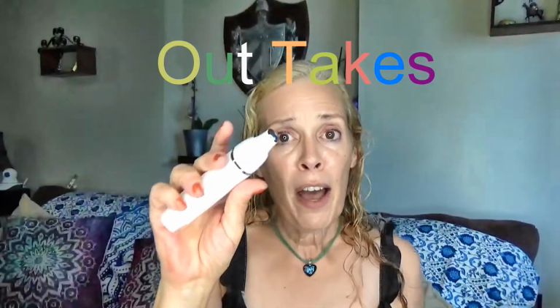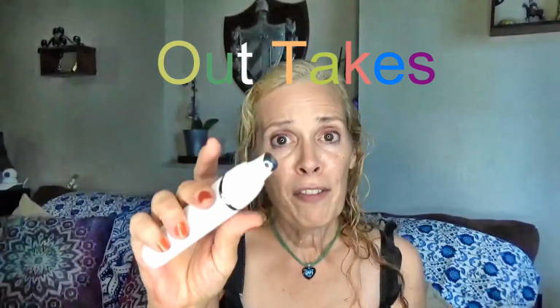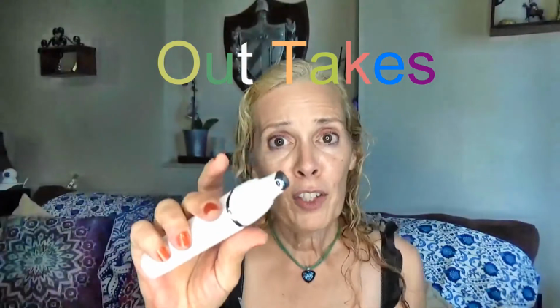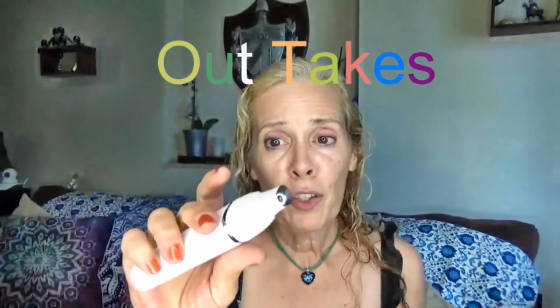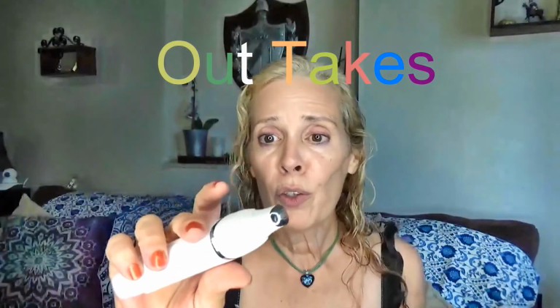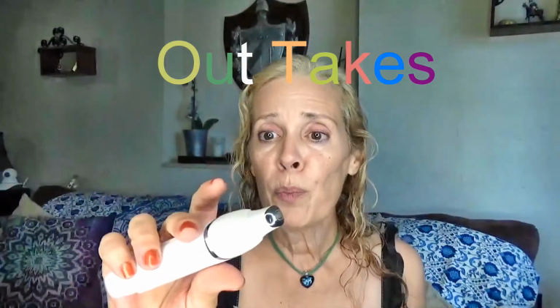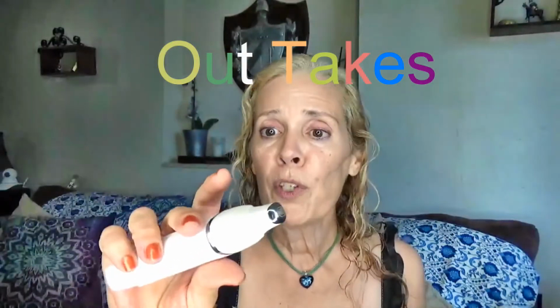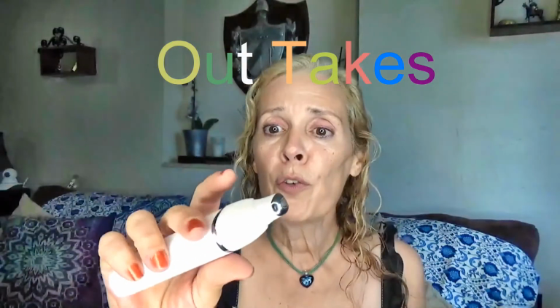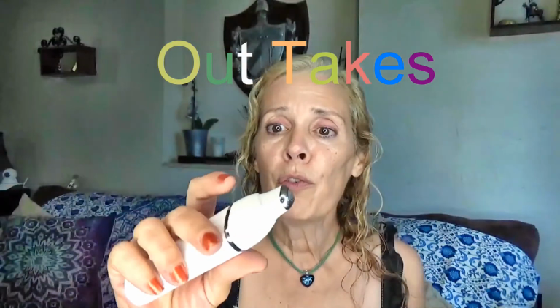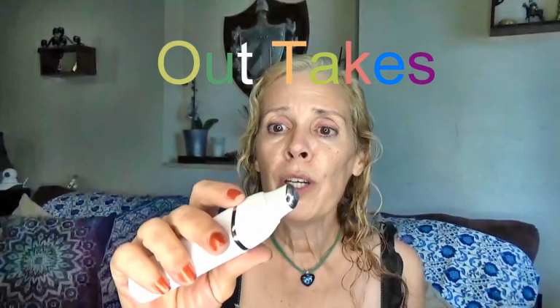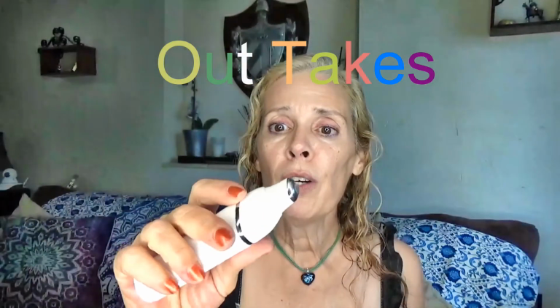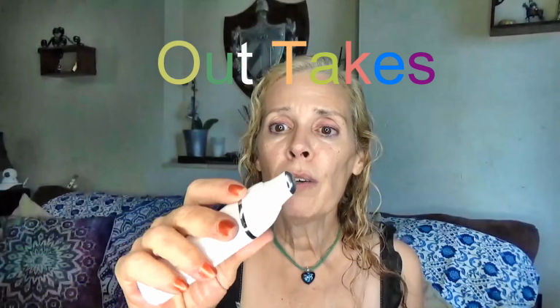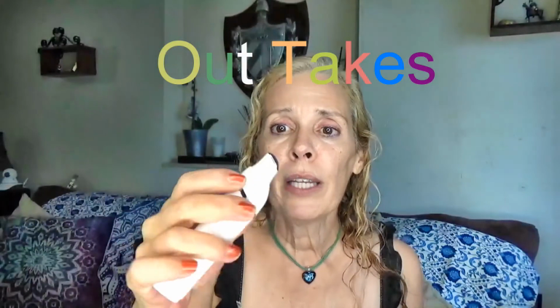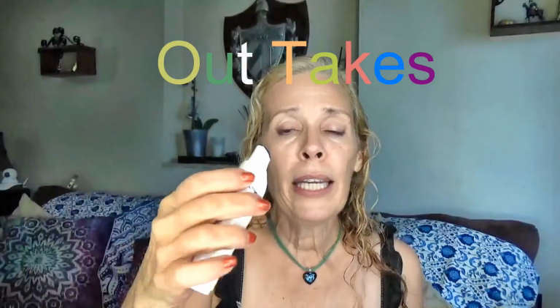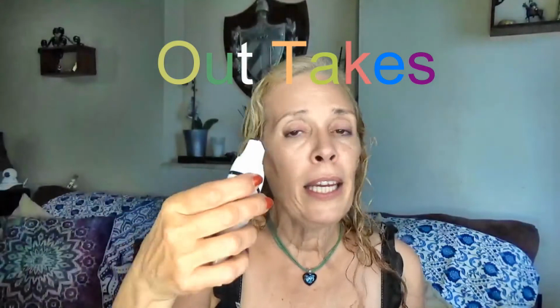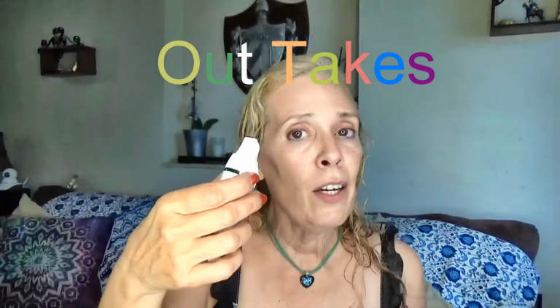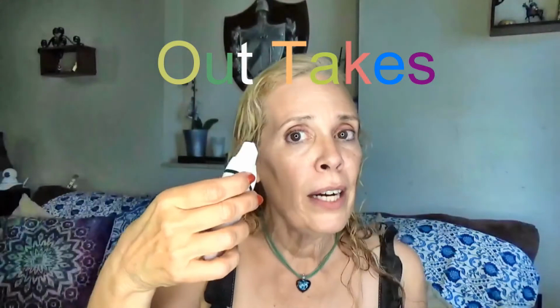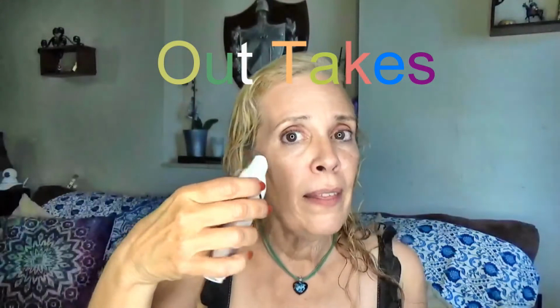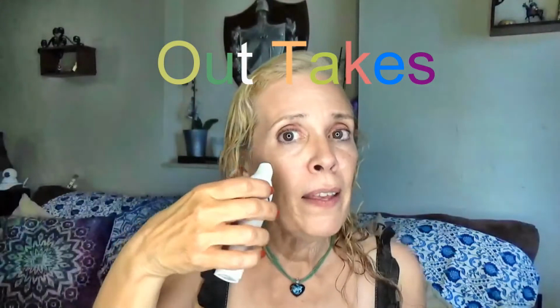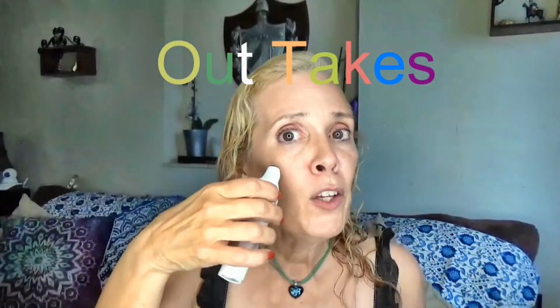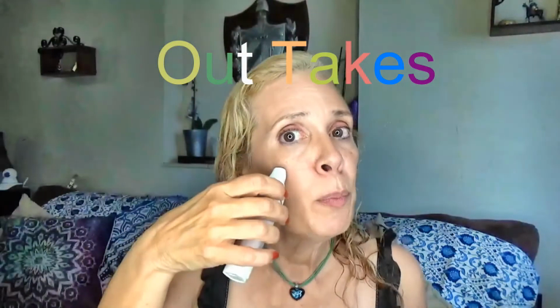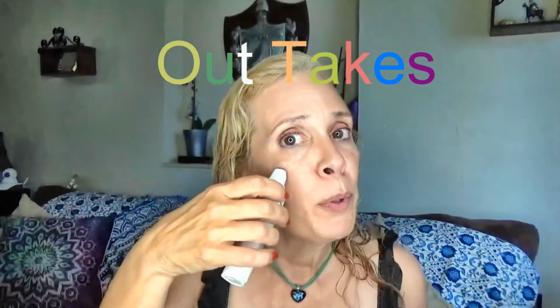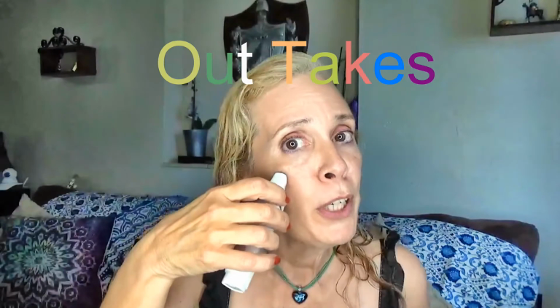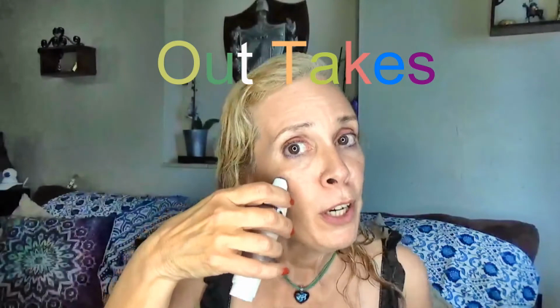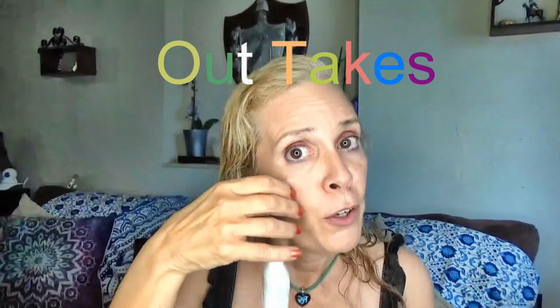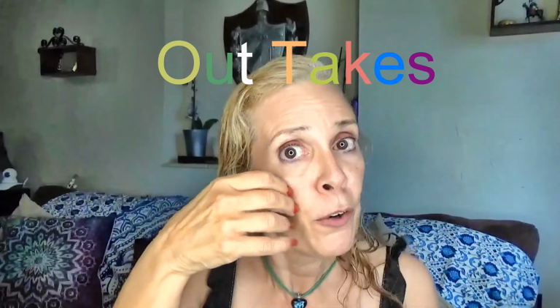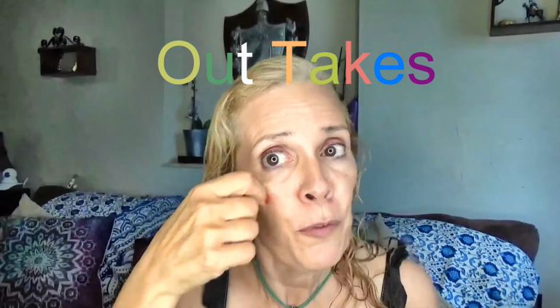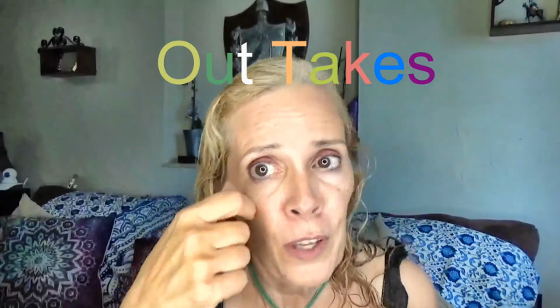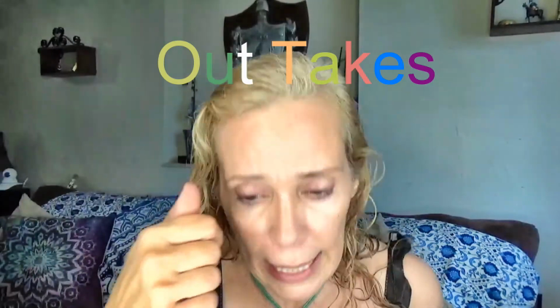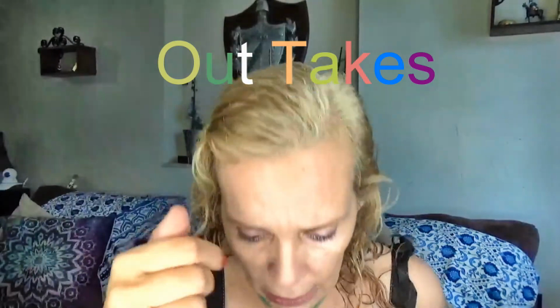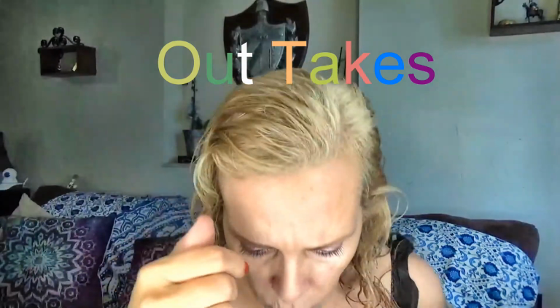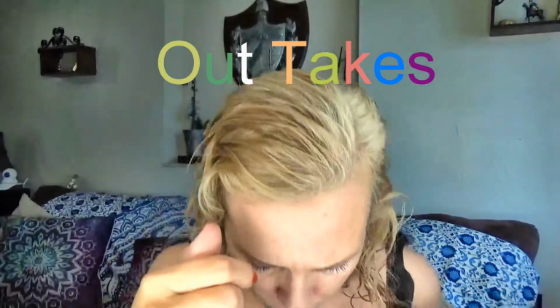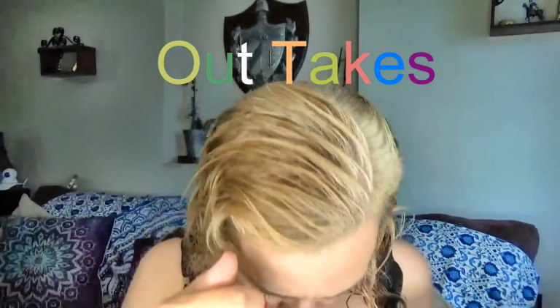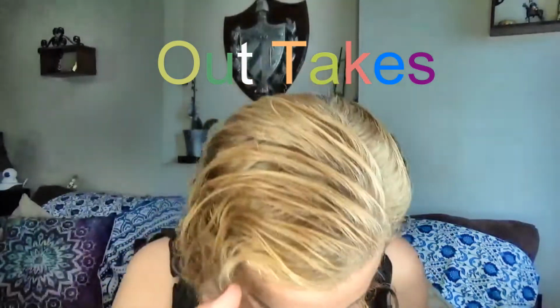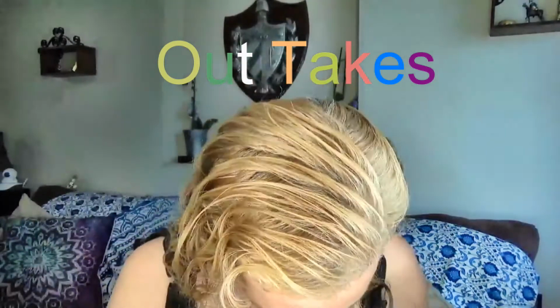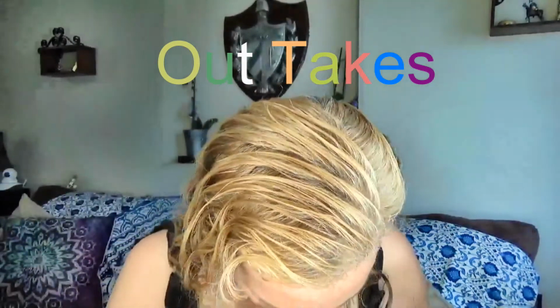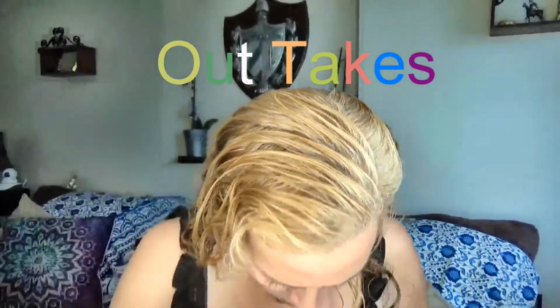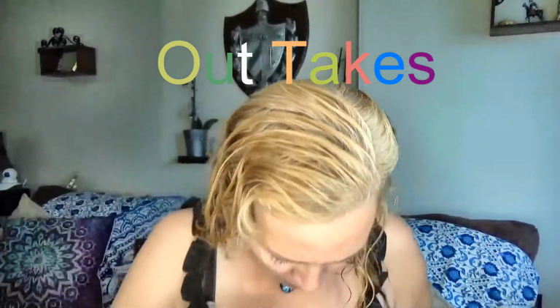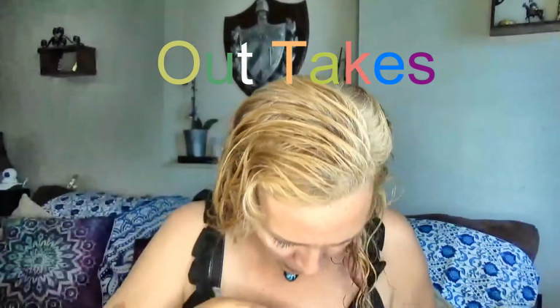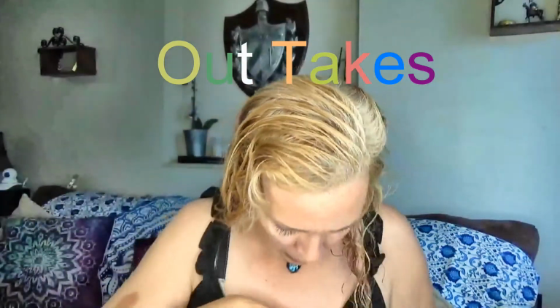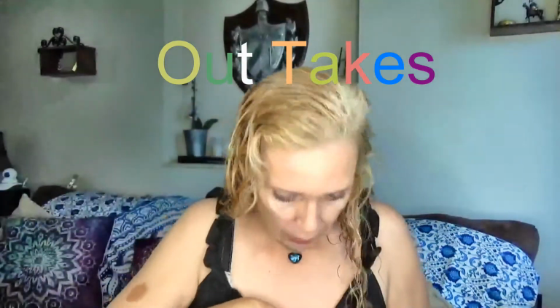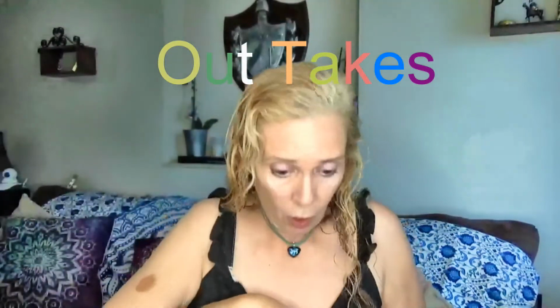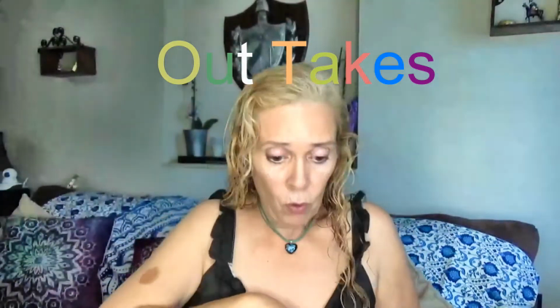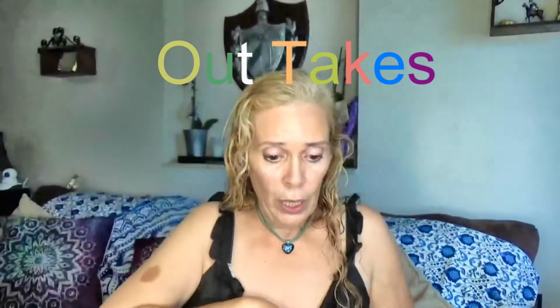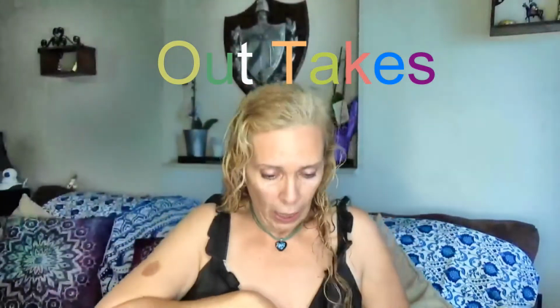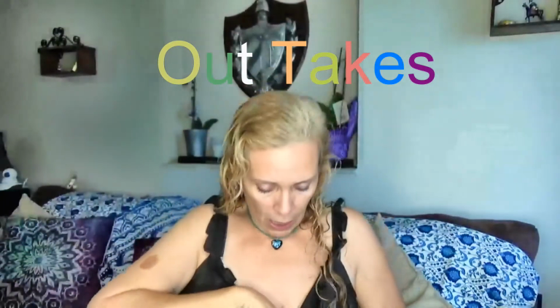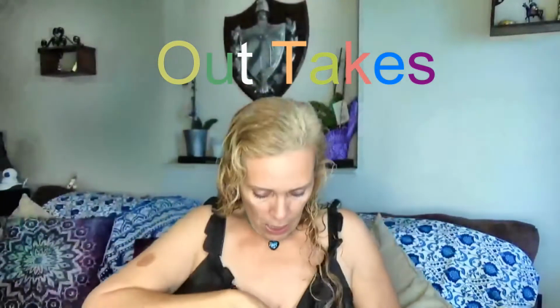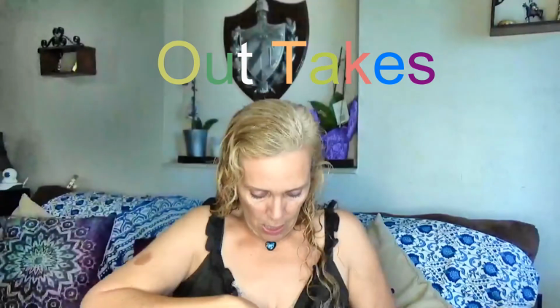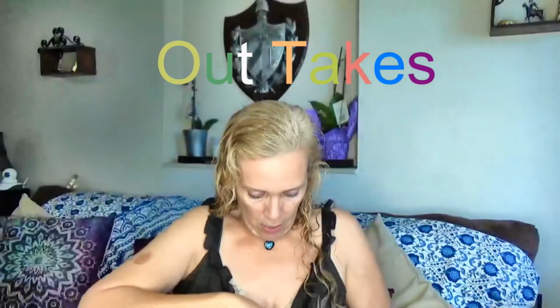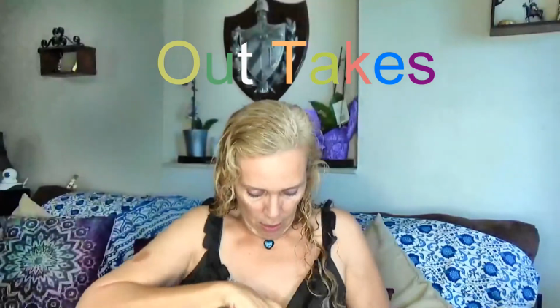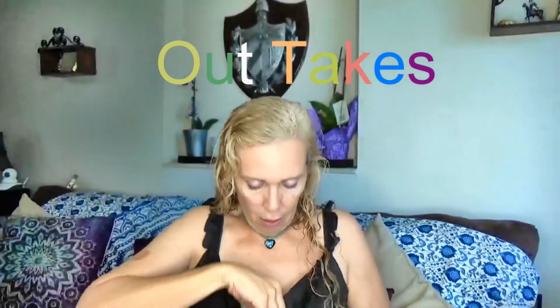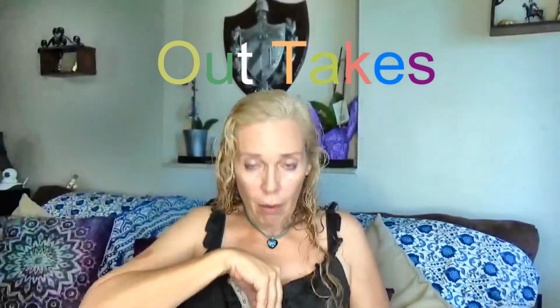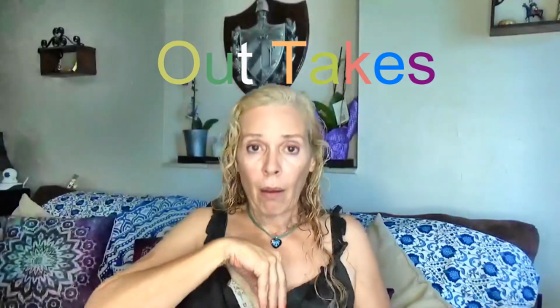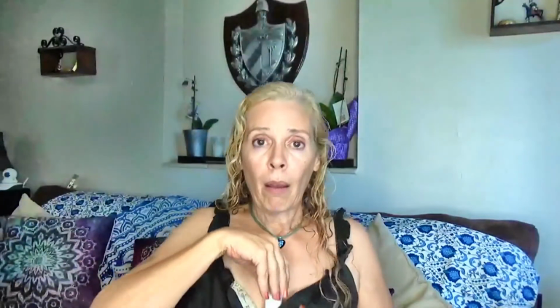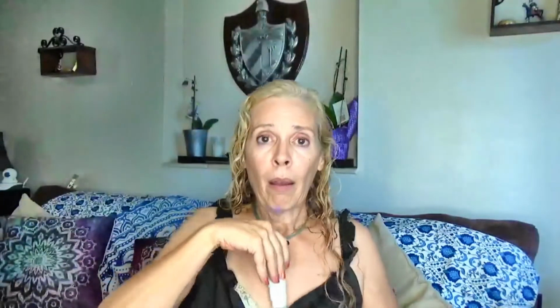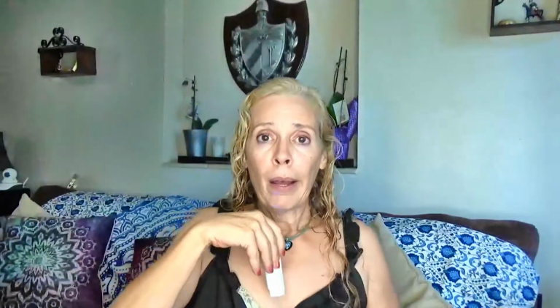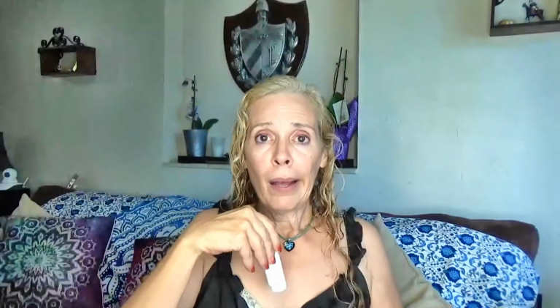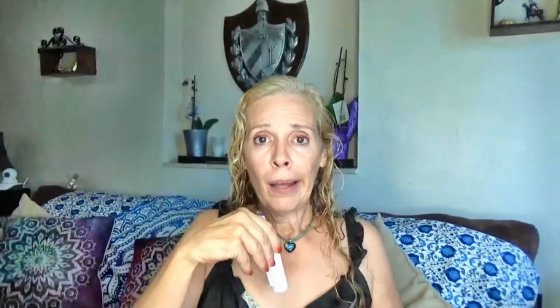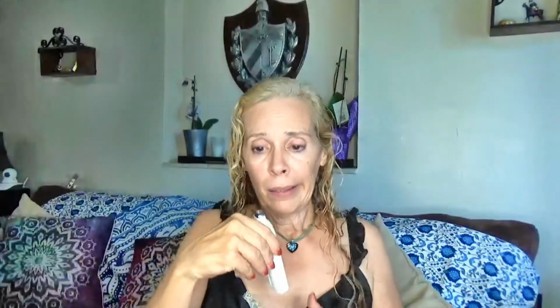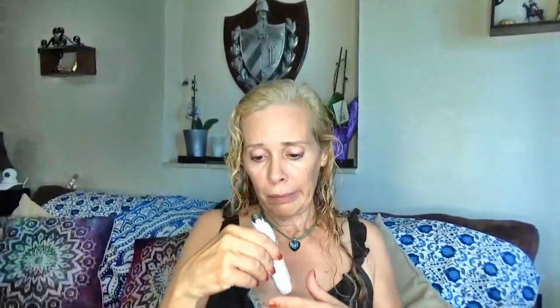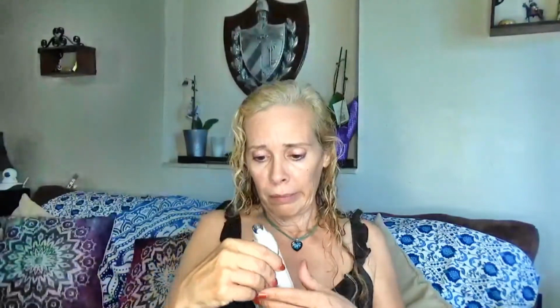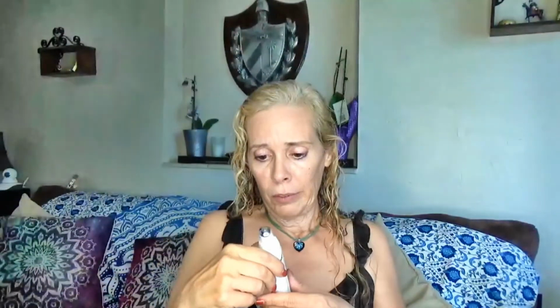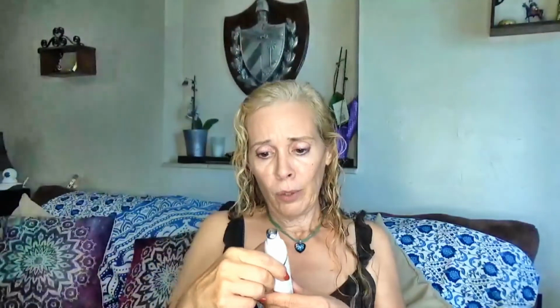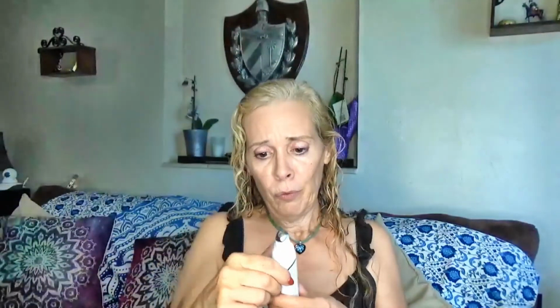All you have to do is put your finger on here and then put it on your face.